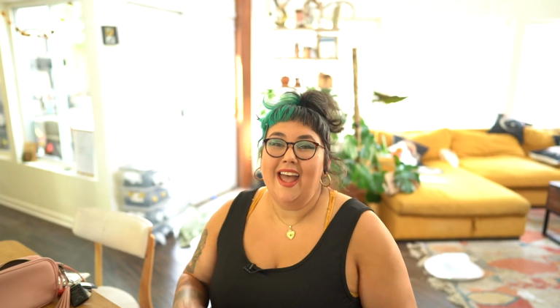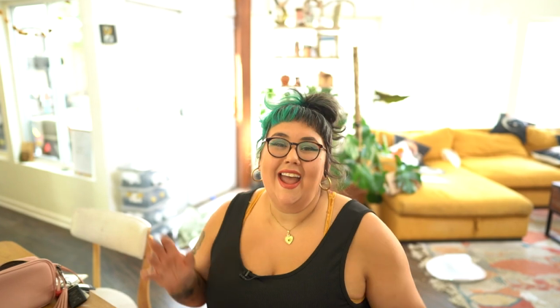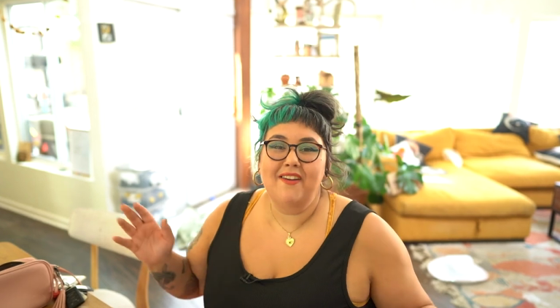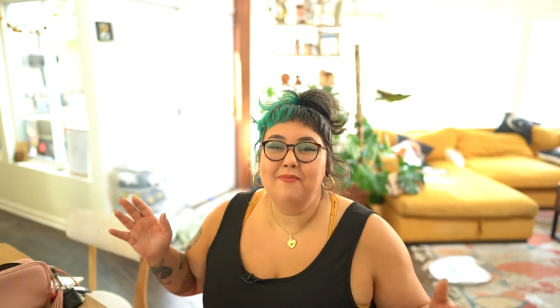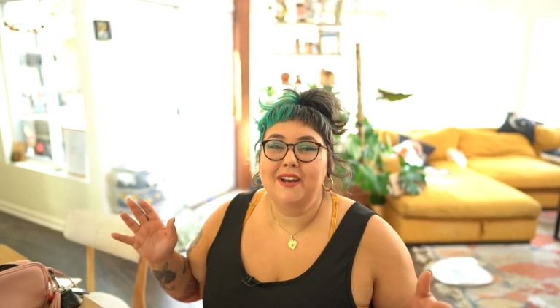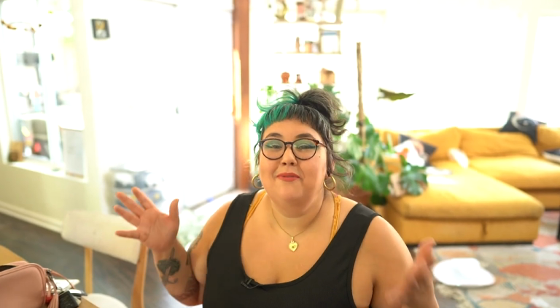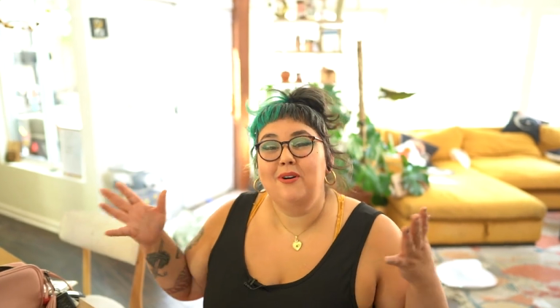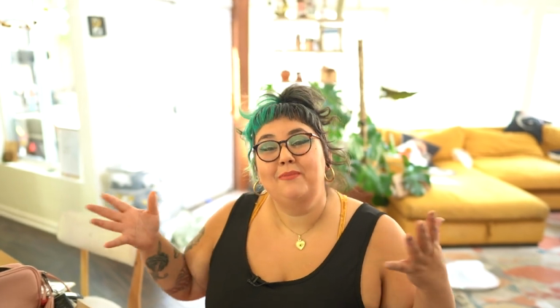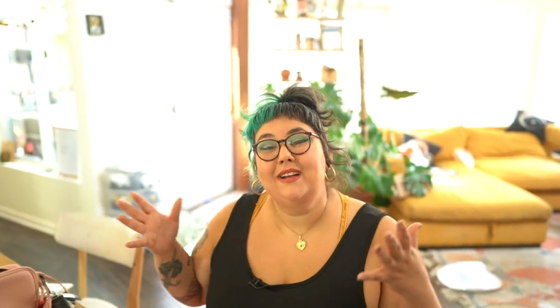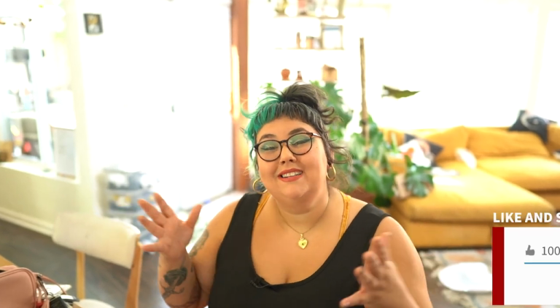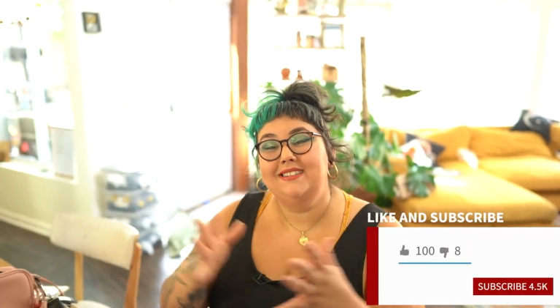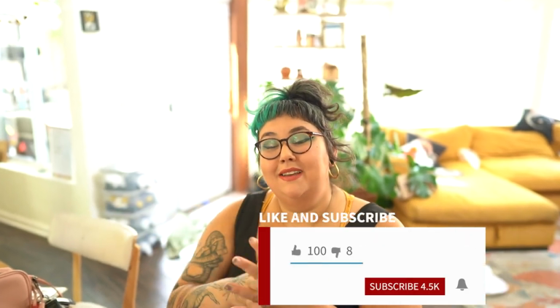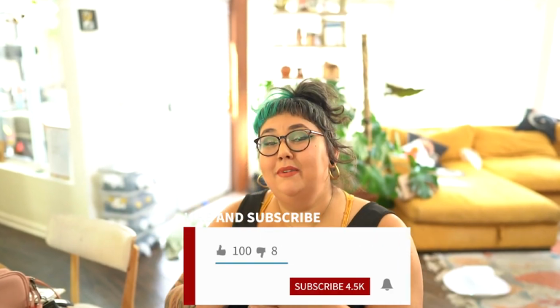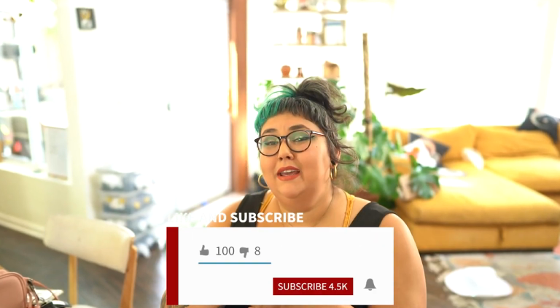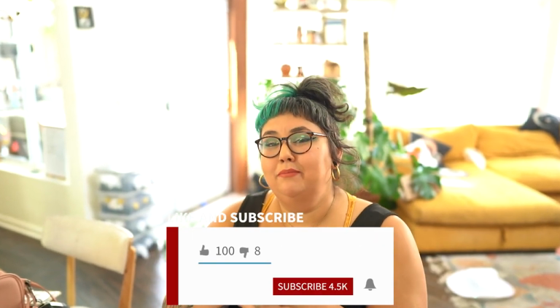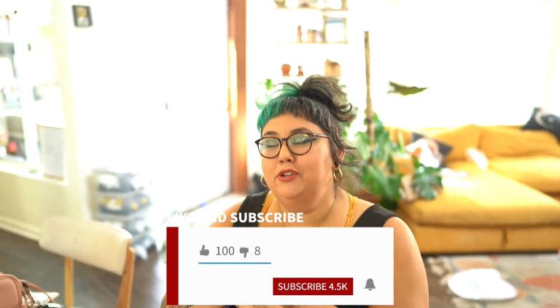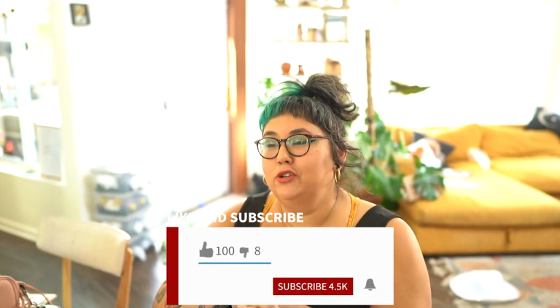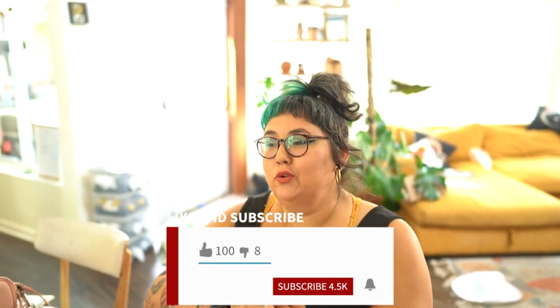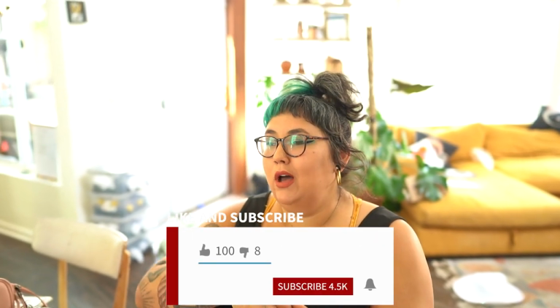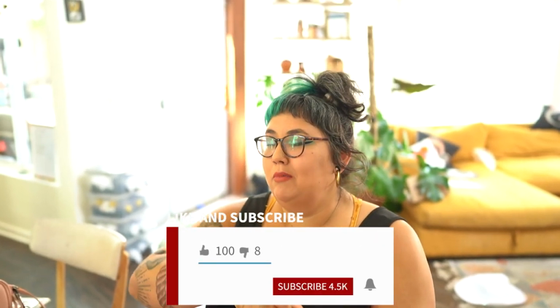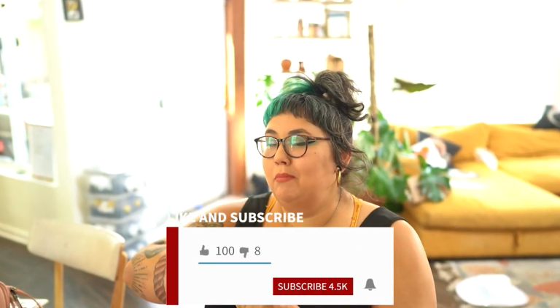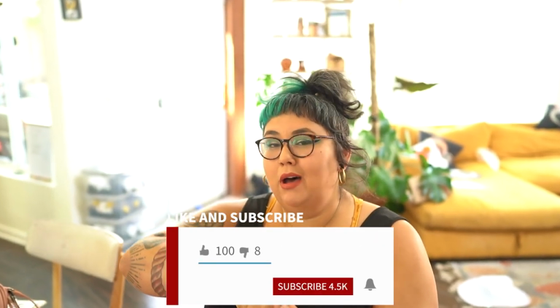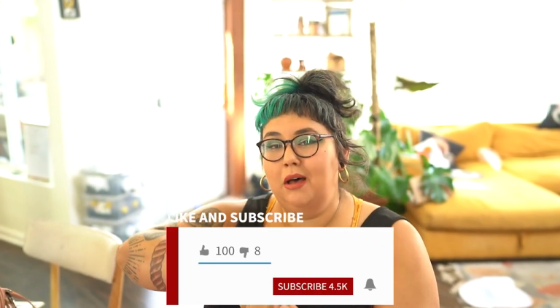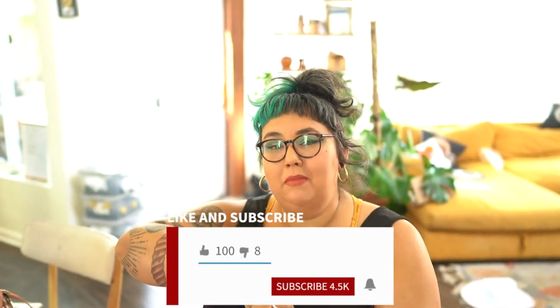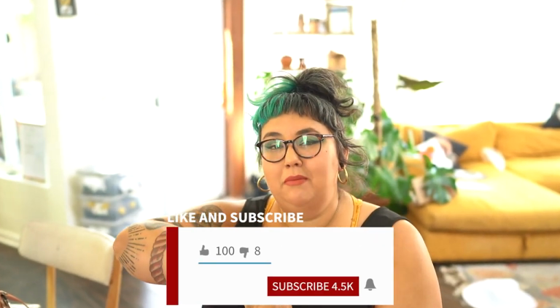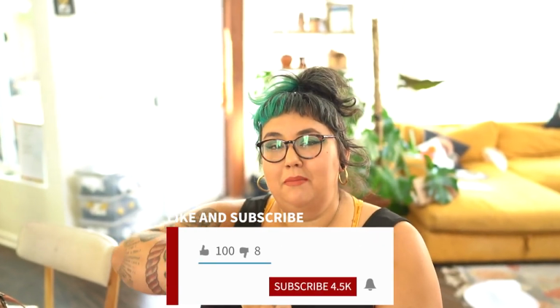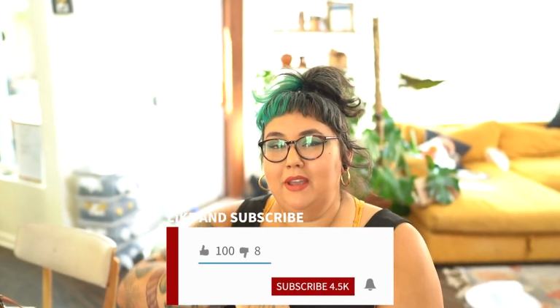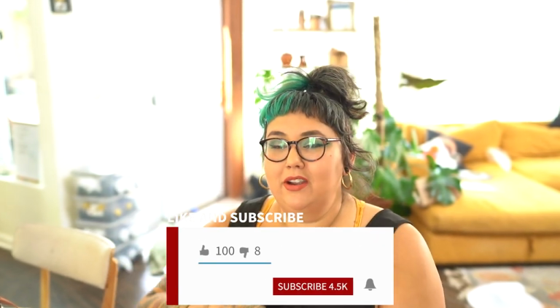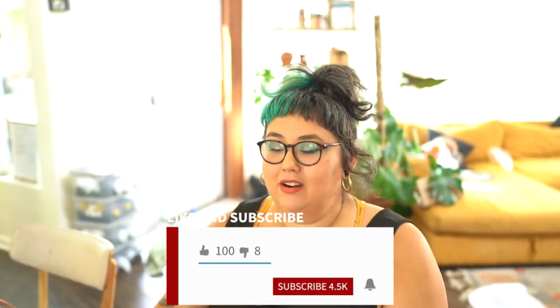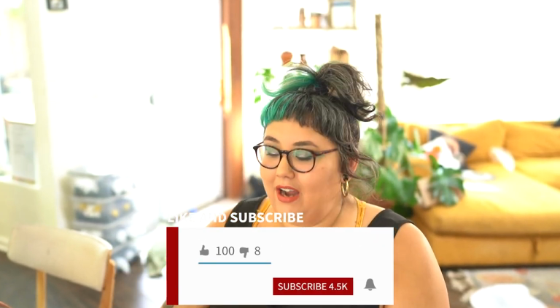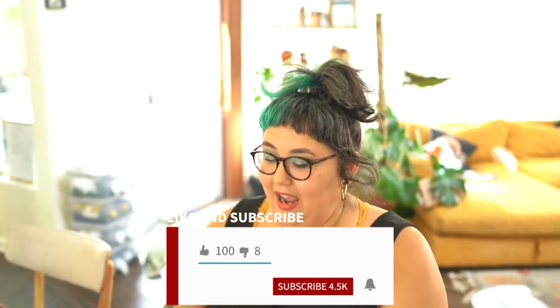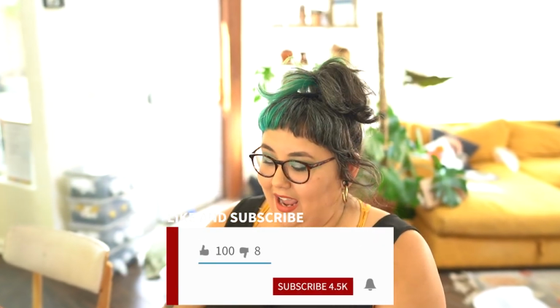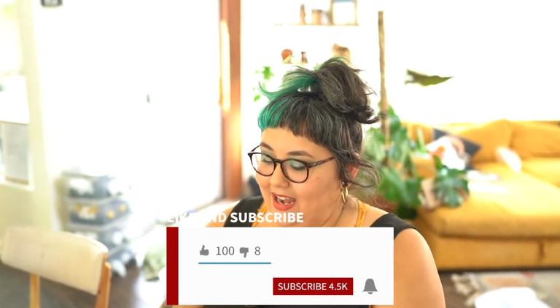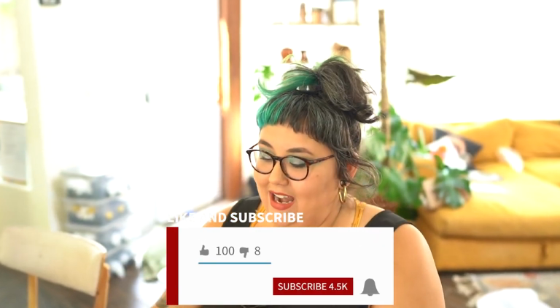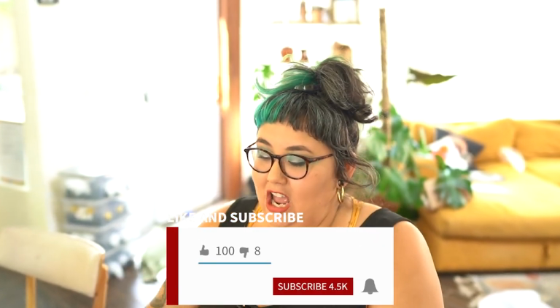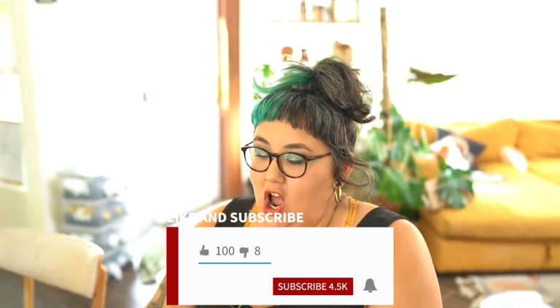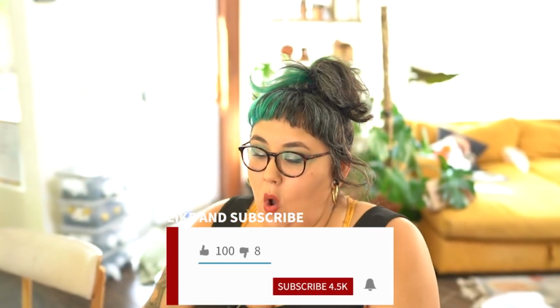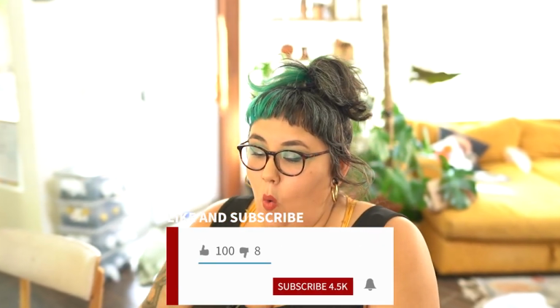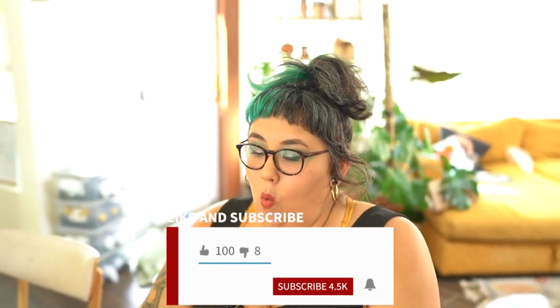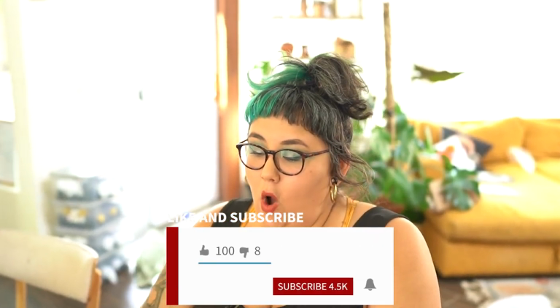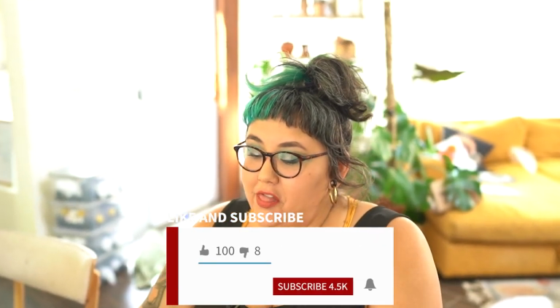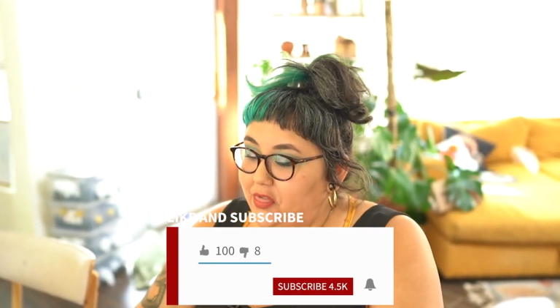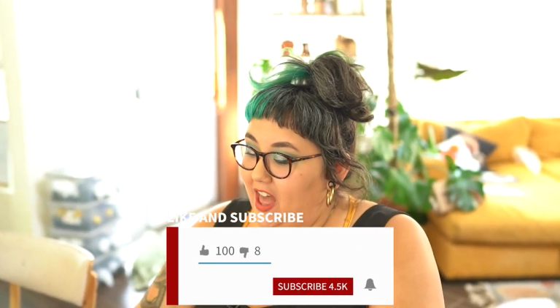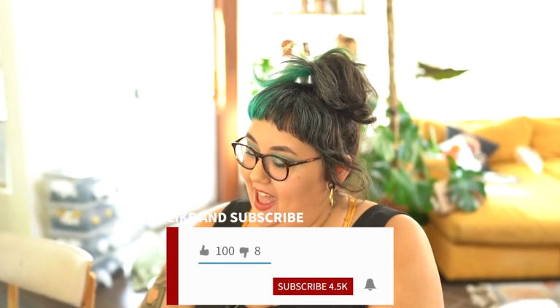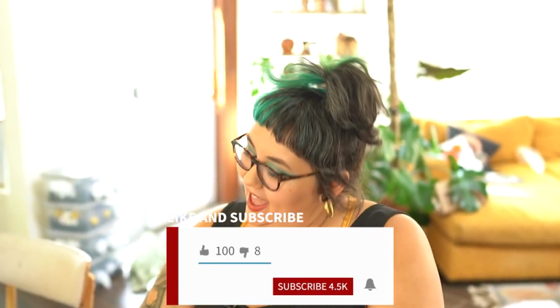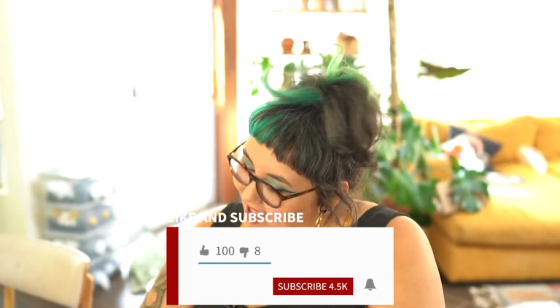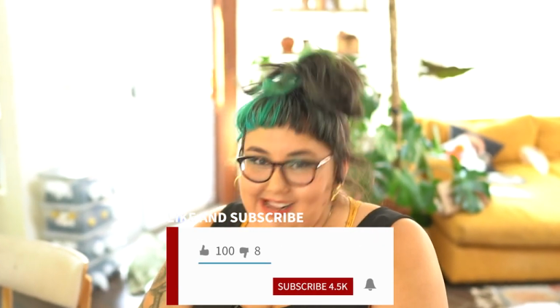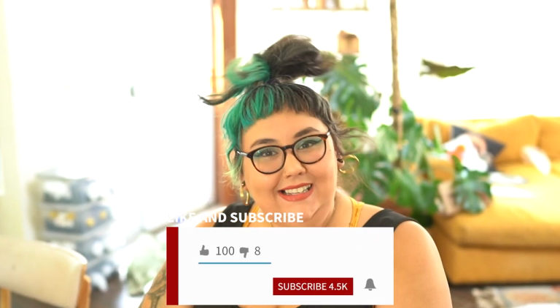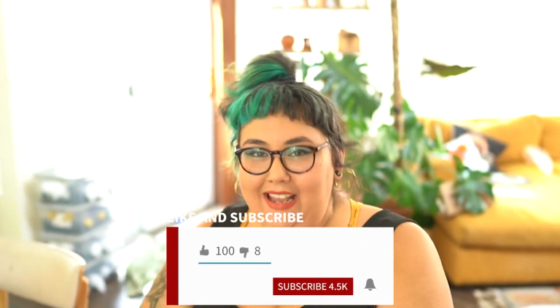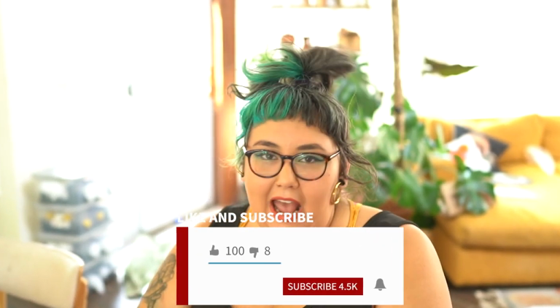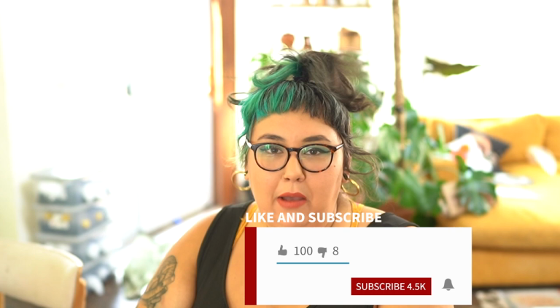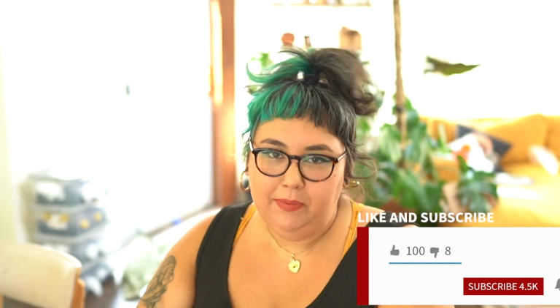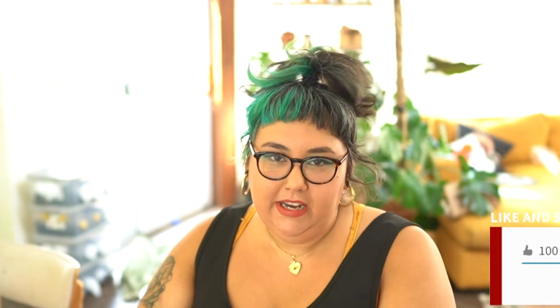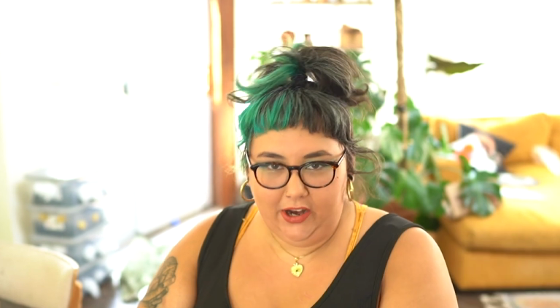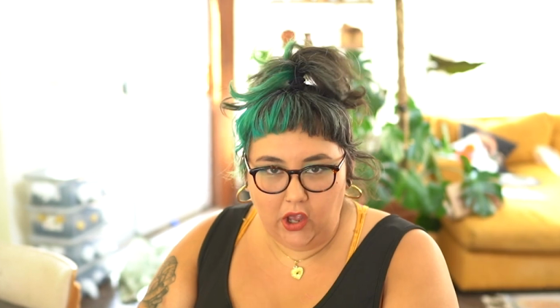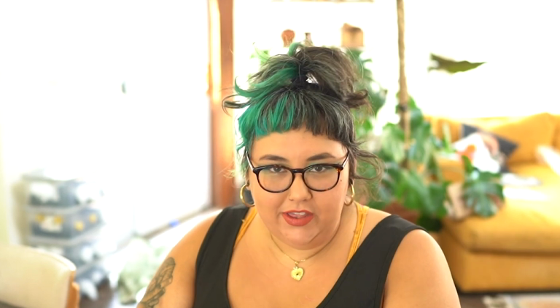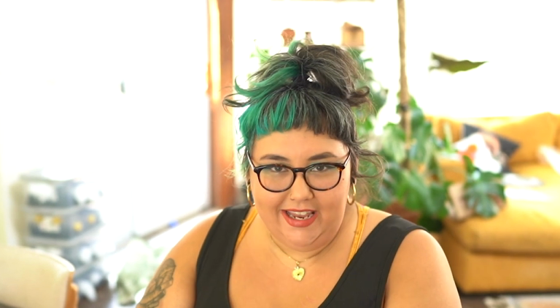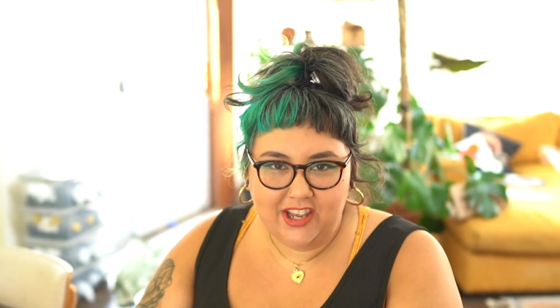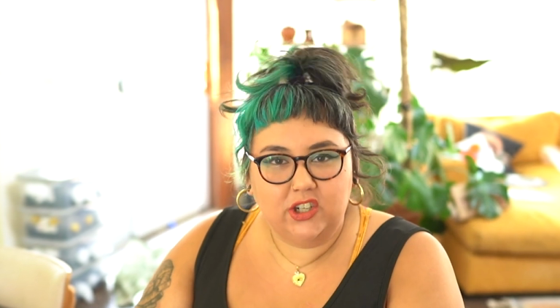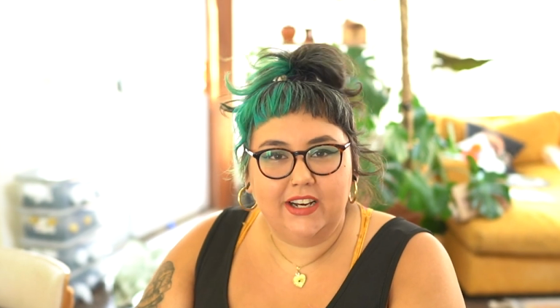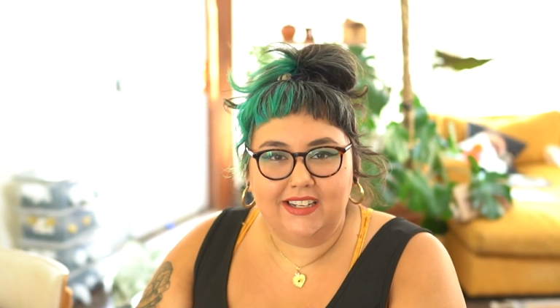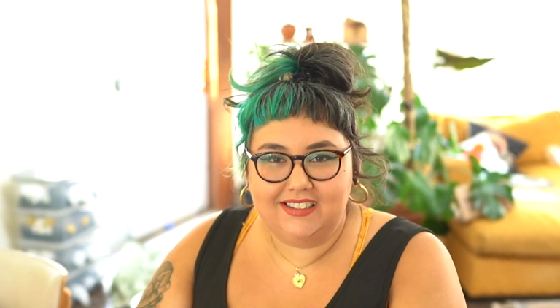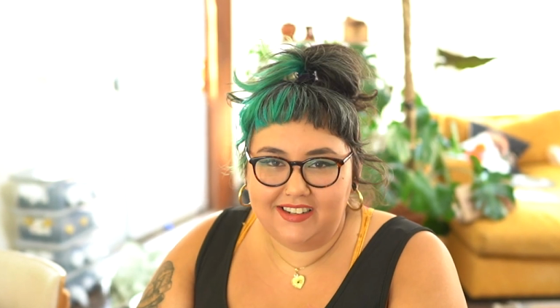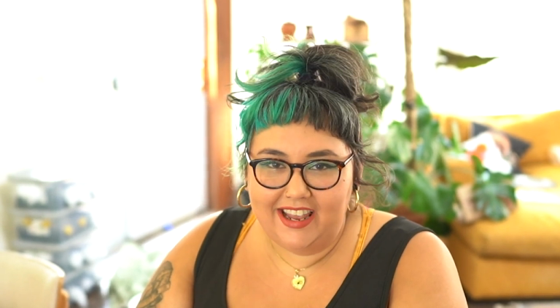Hey everybody, welcome back to Sam Cam Do. I'm a mom, I'm a maker, and what the heck is happening on the internet today?